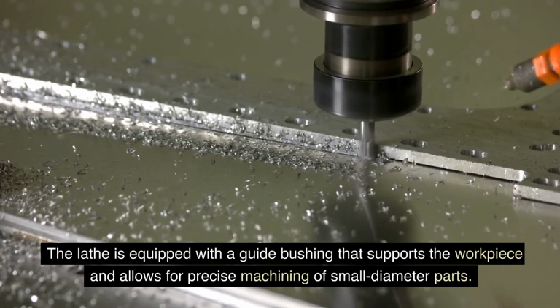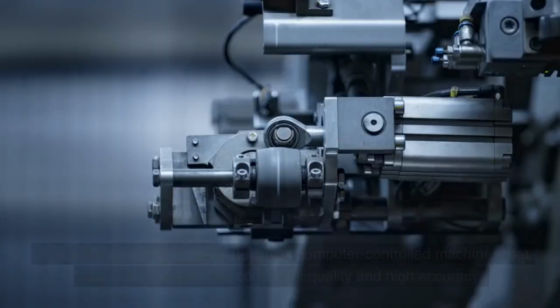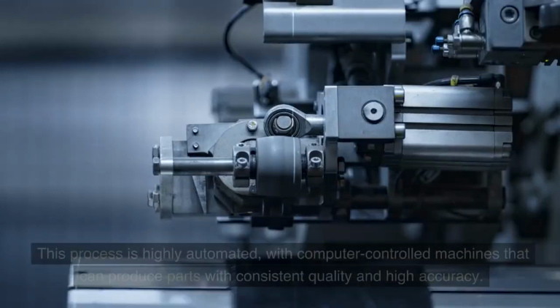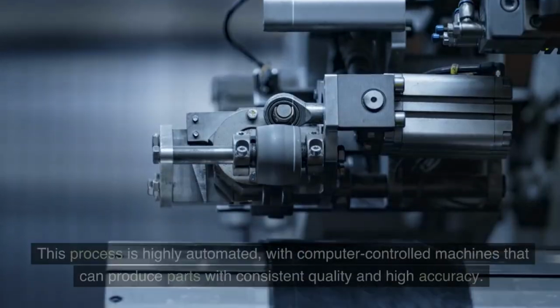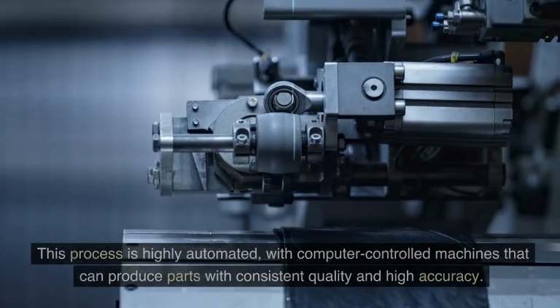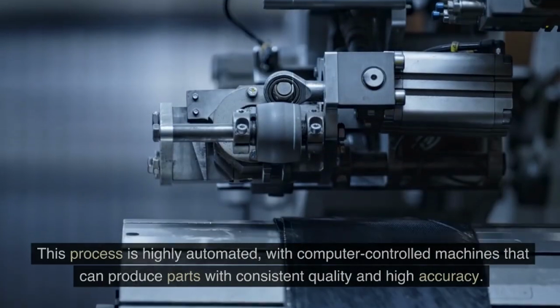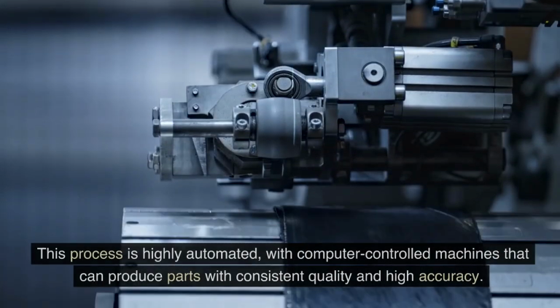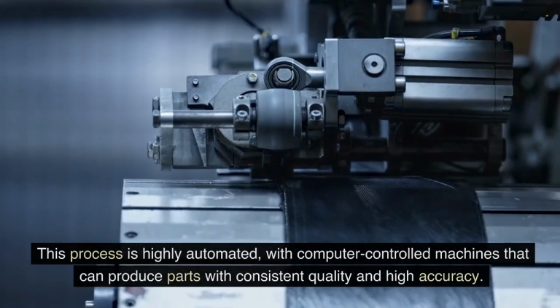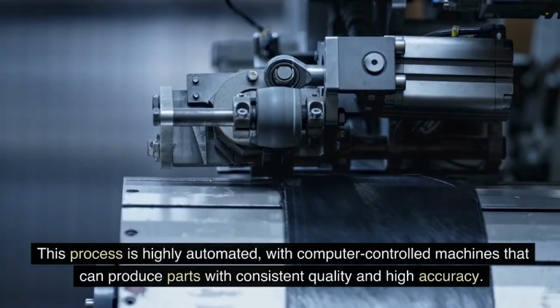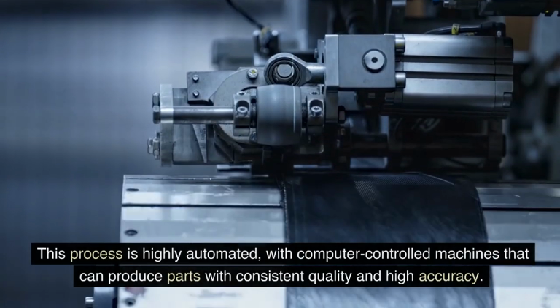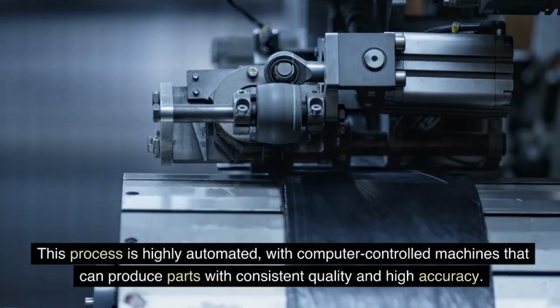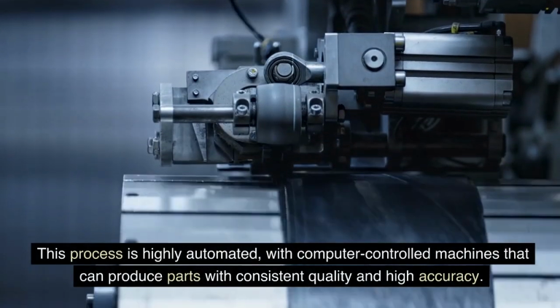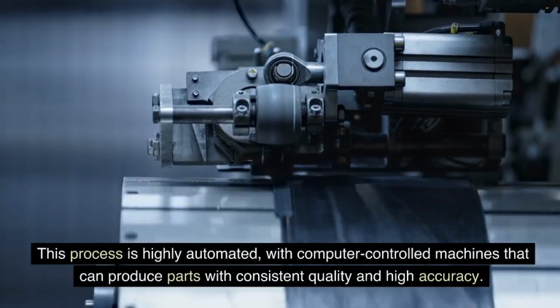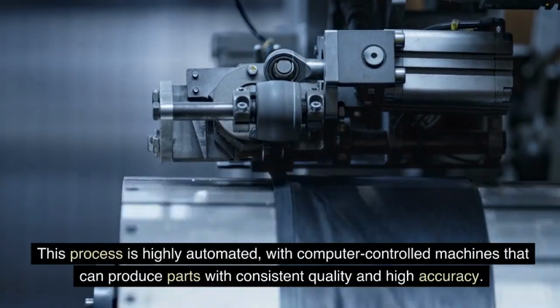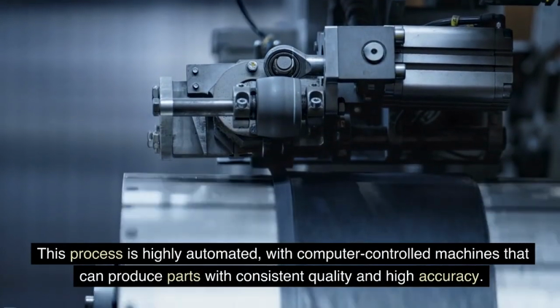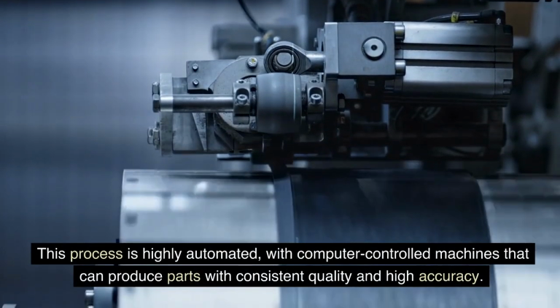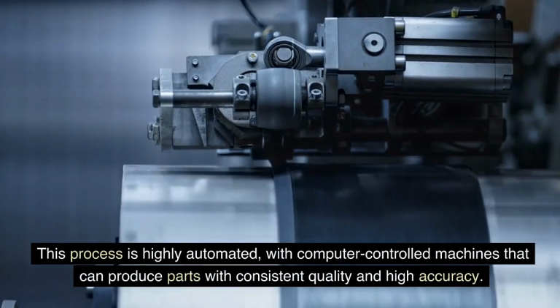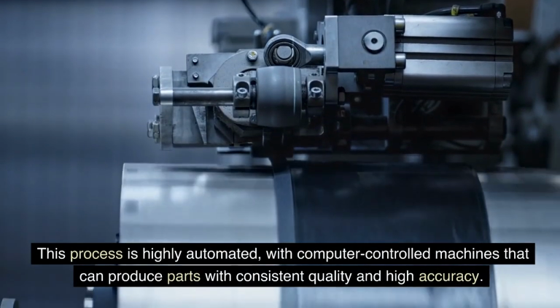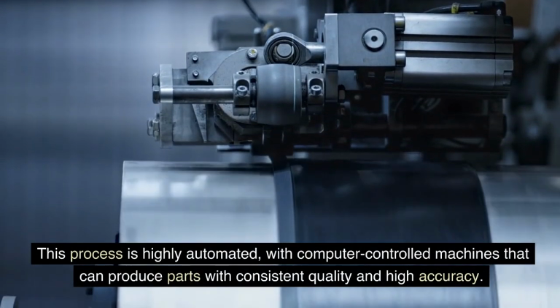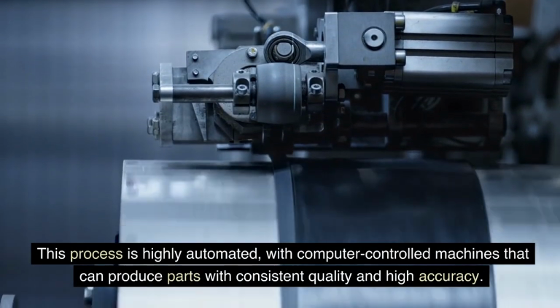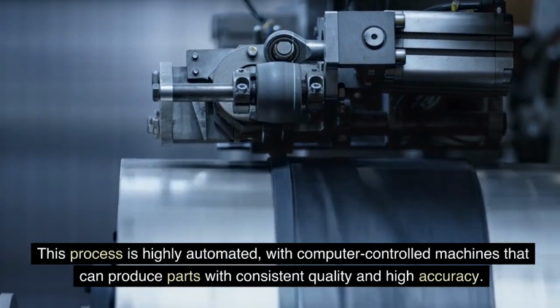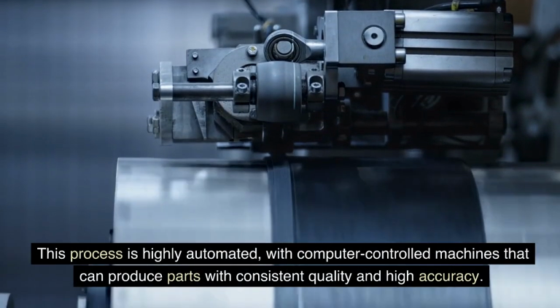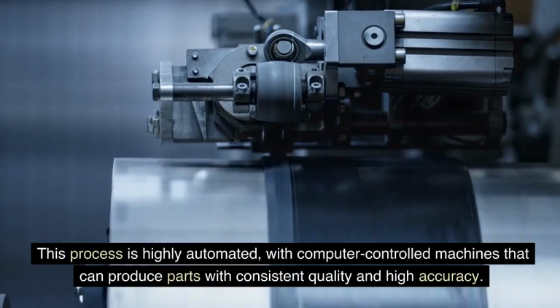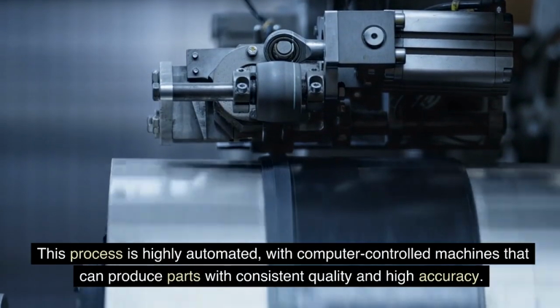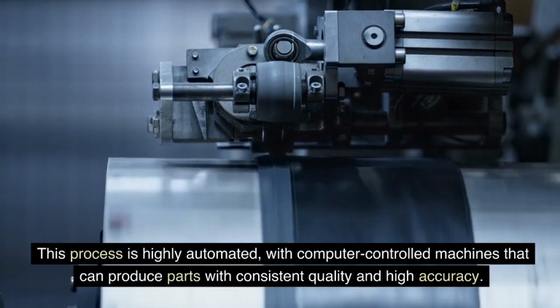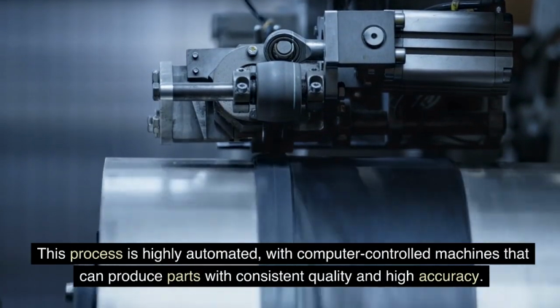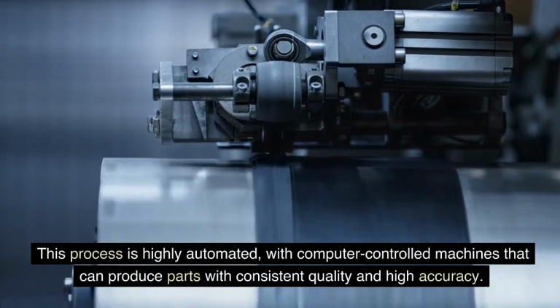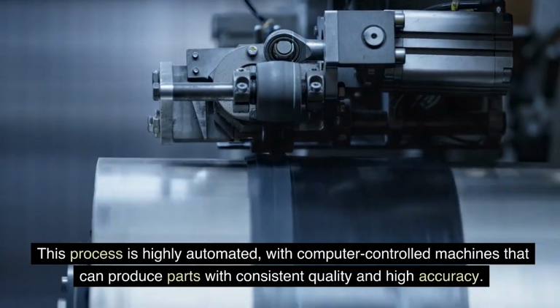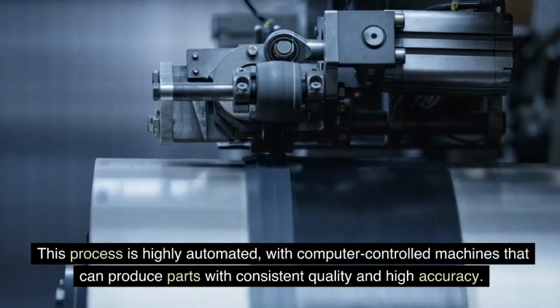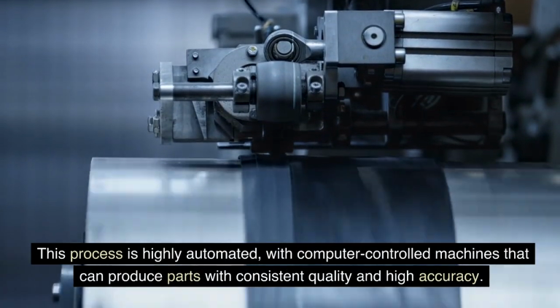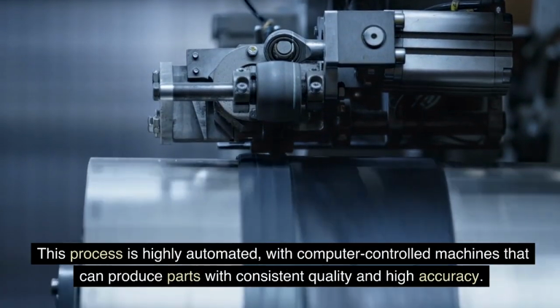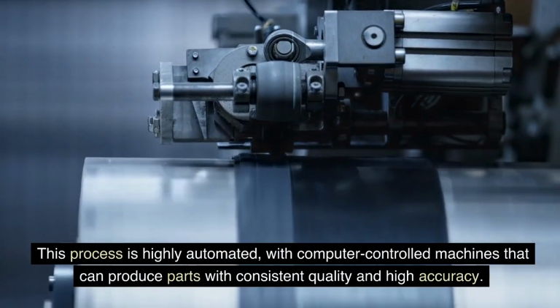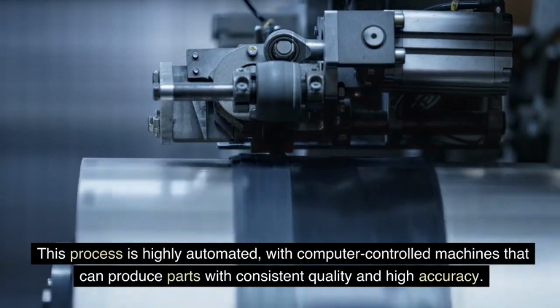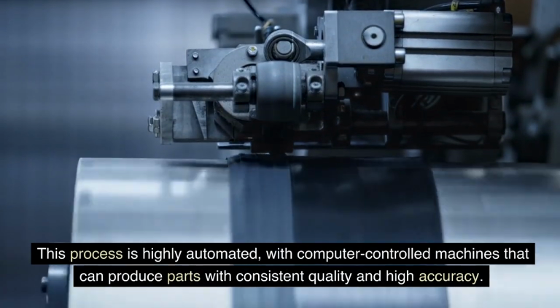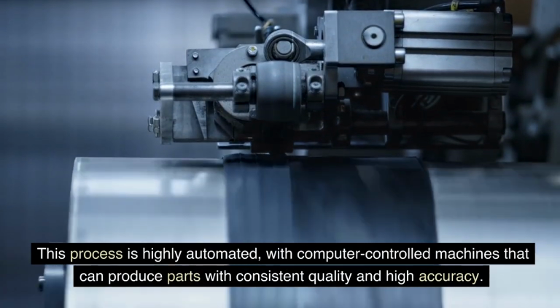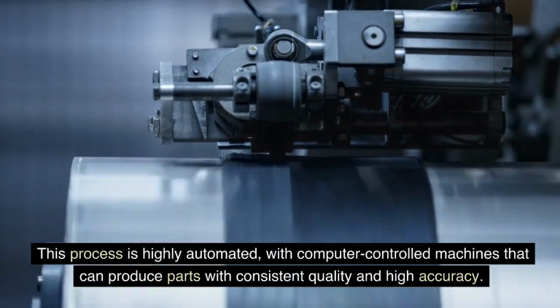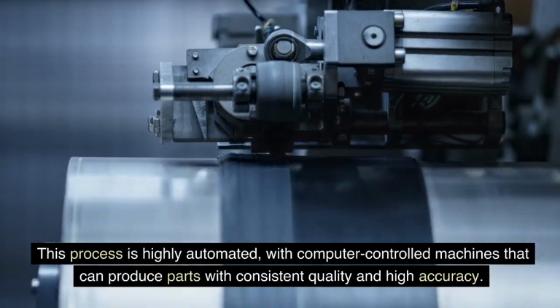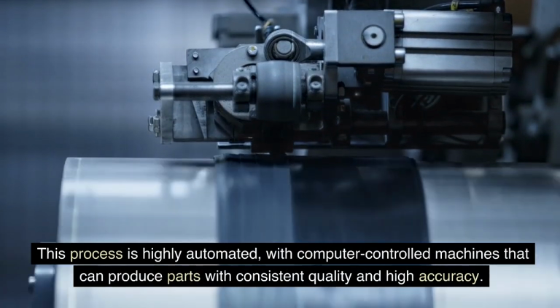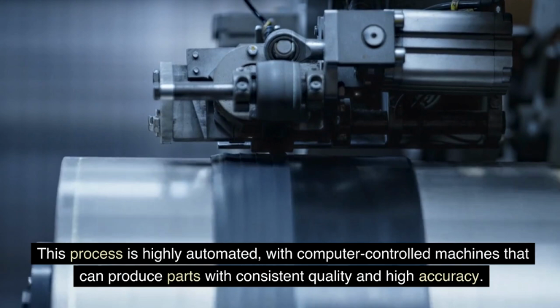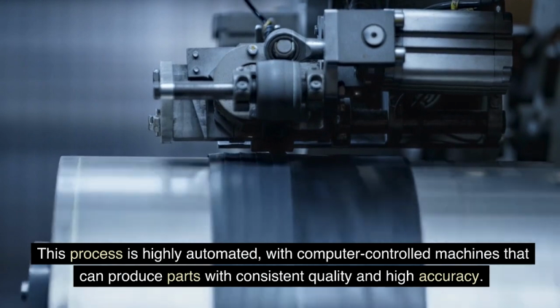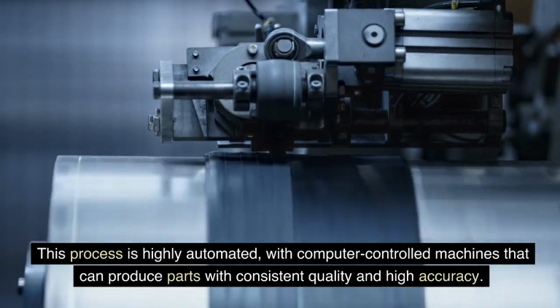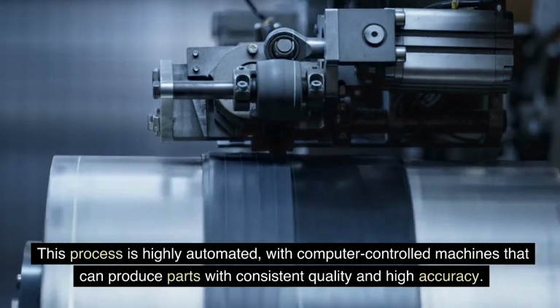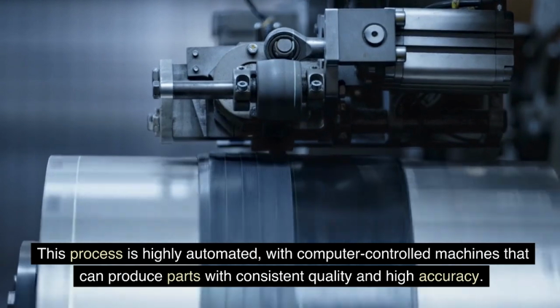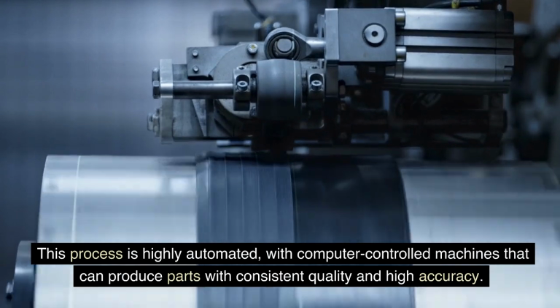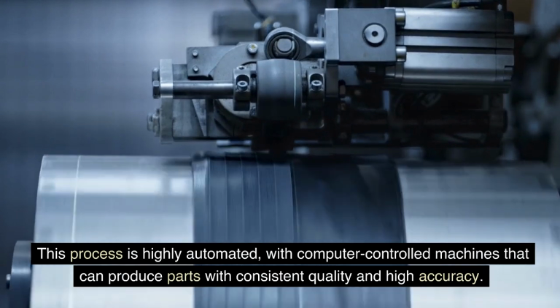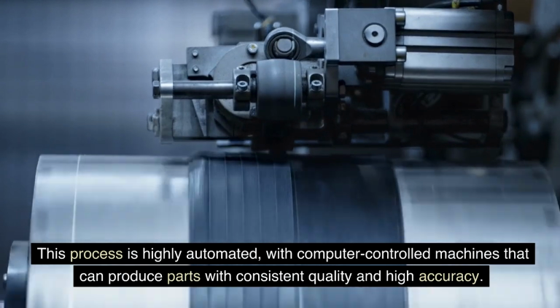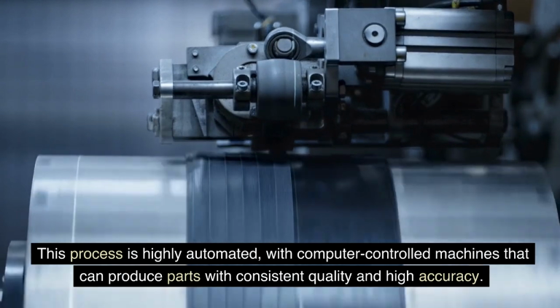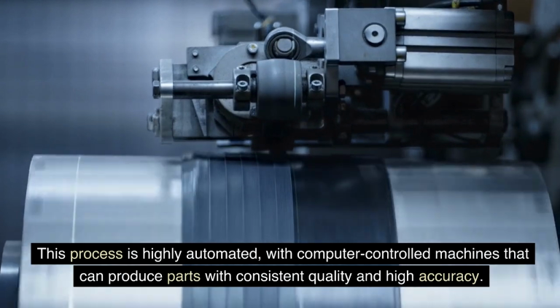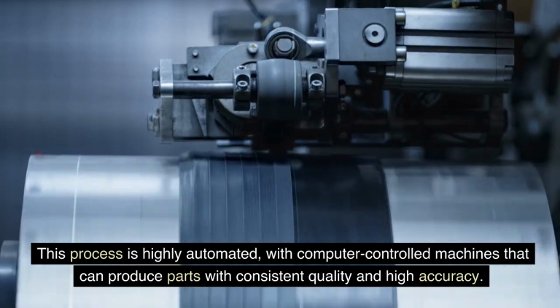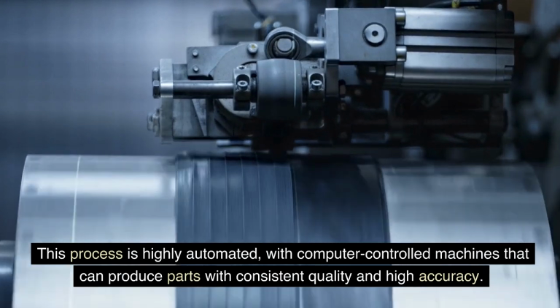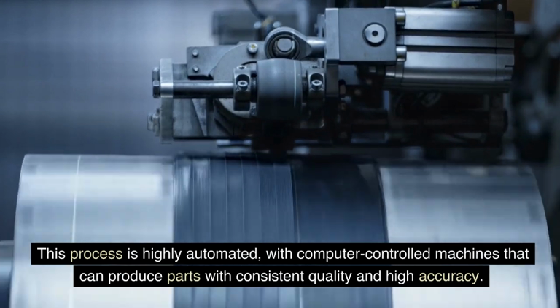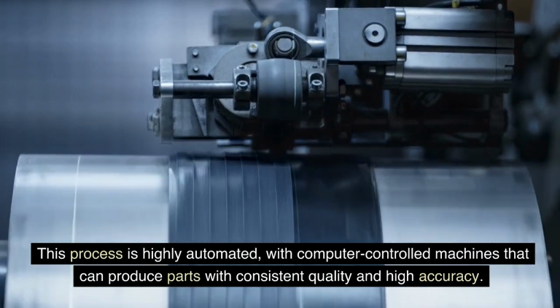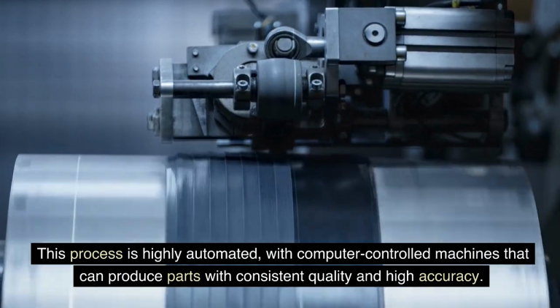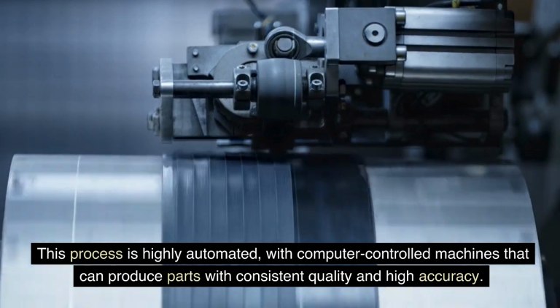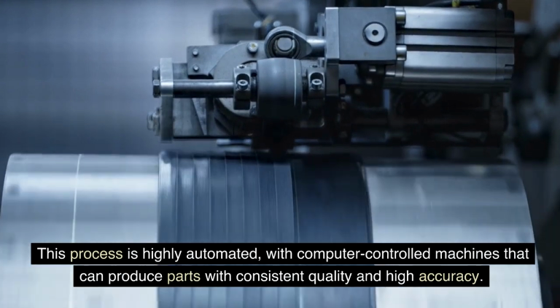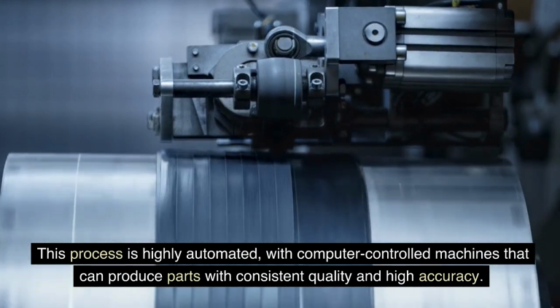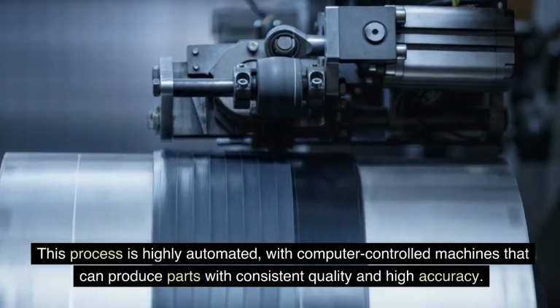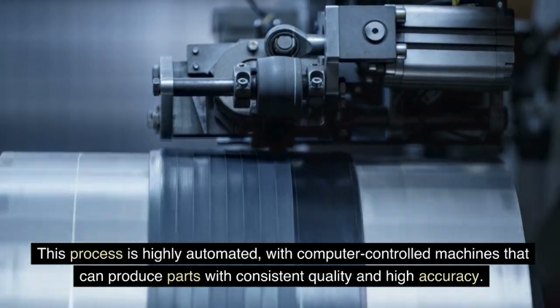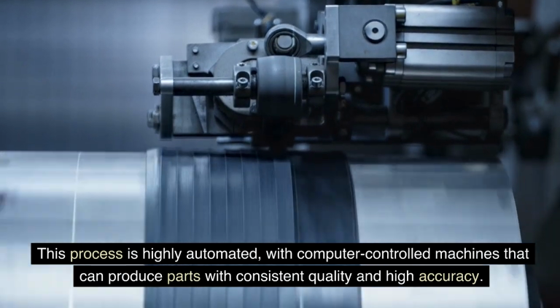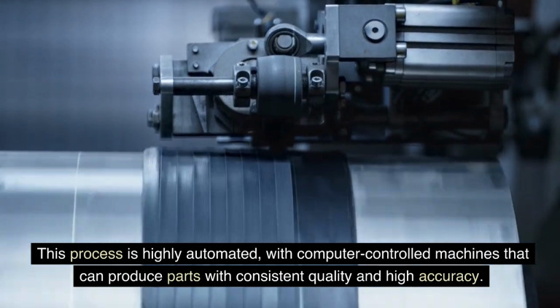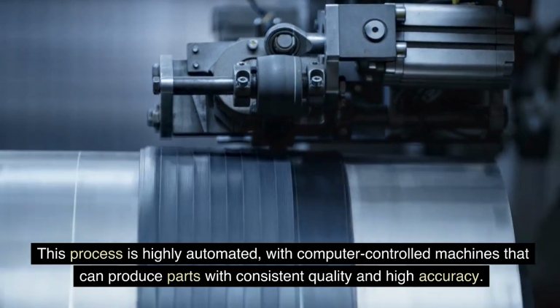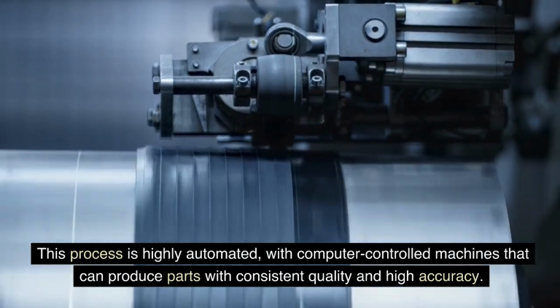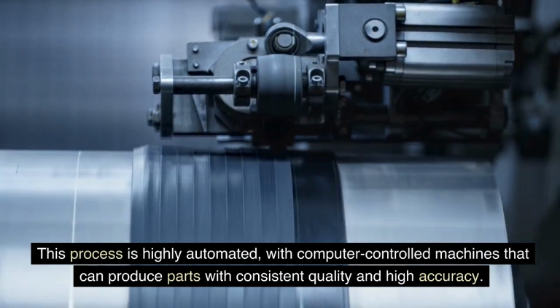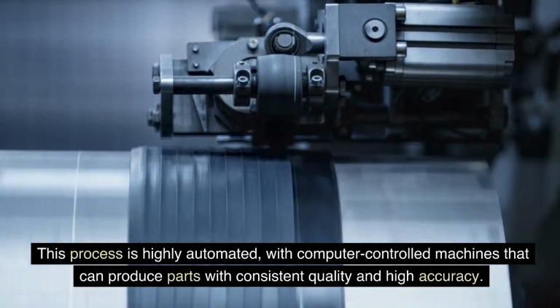This process is highly automated, with computer-controlled machines that can produce parts with consistent quality and high accuracy.